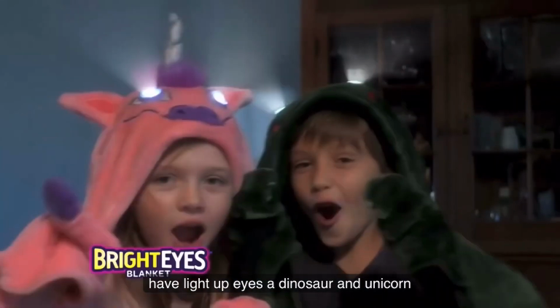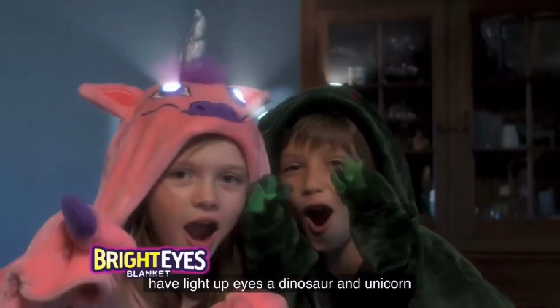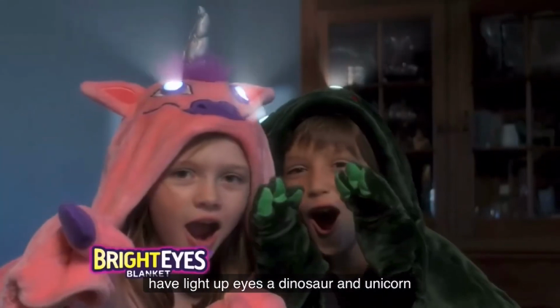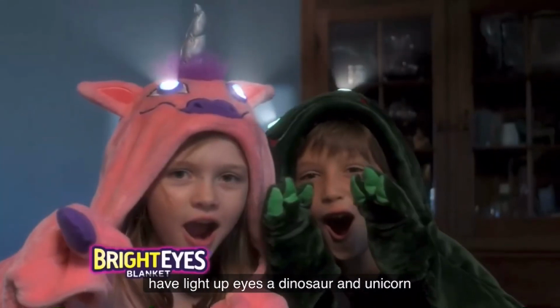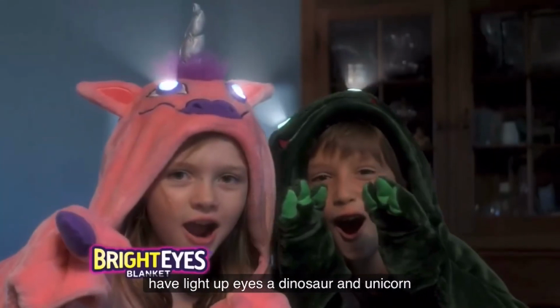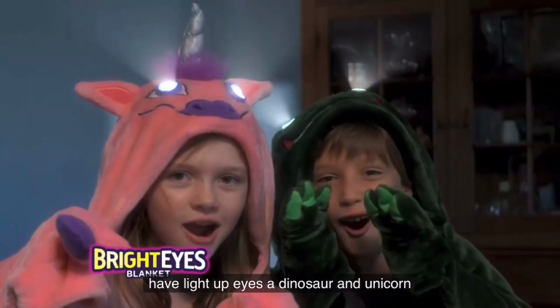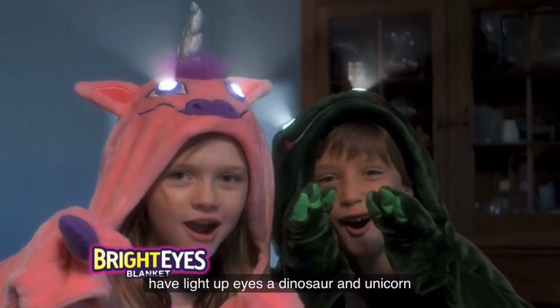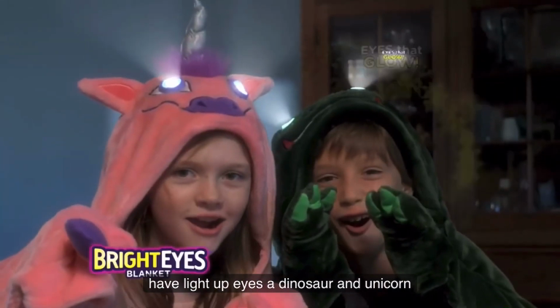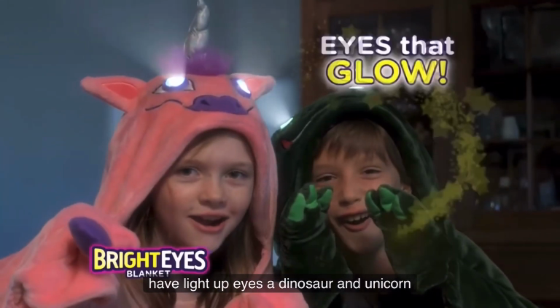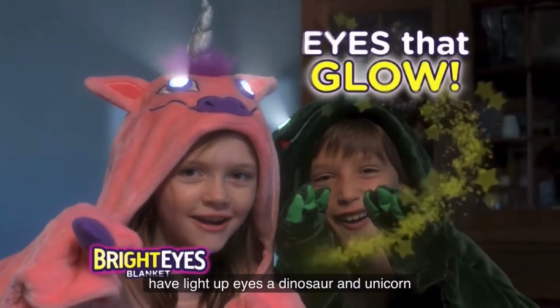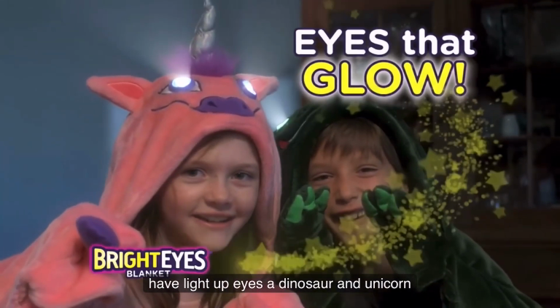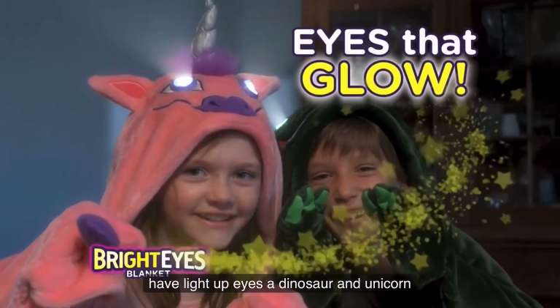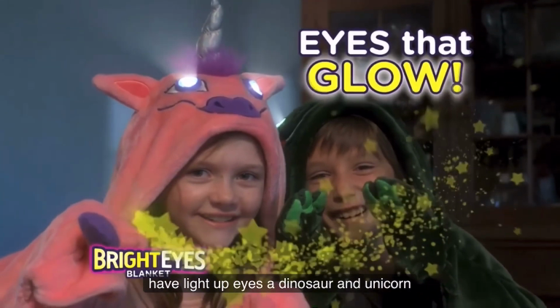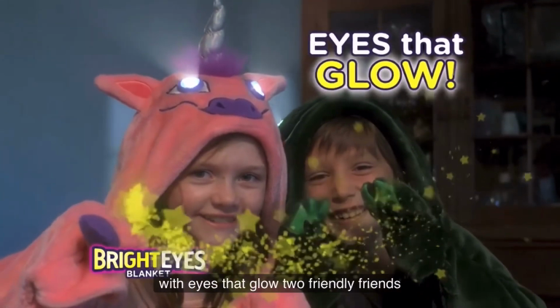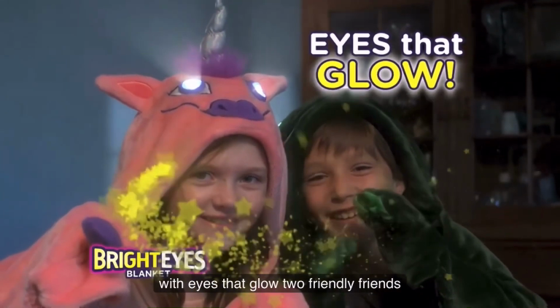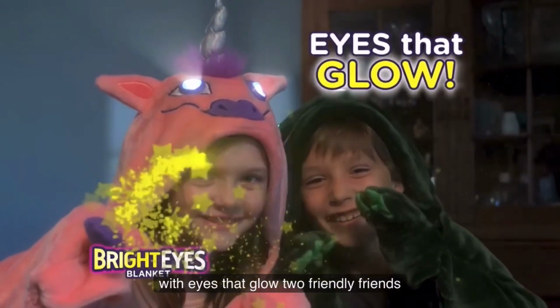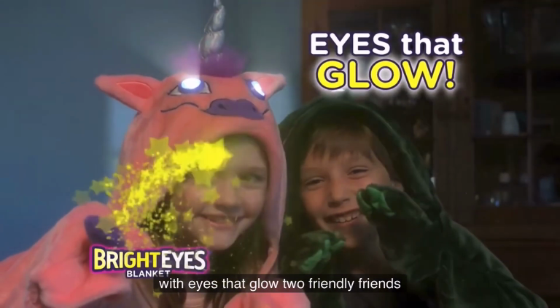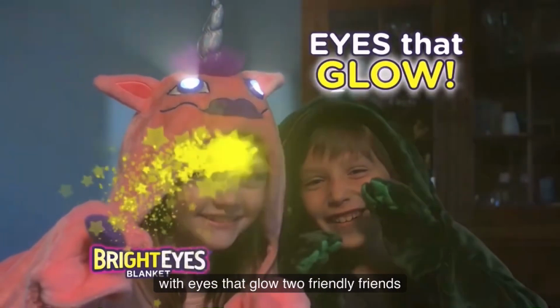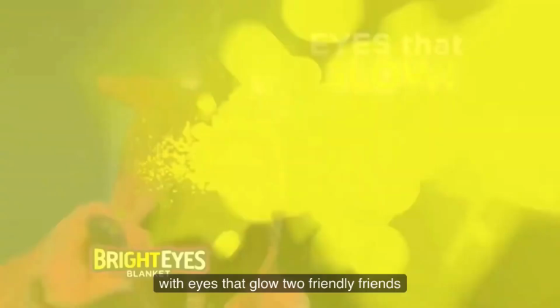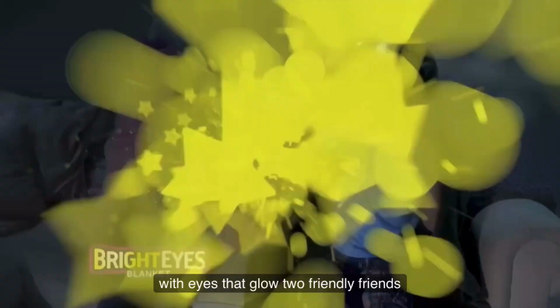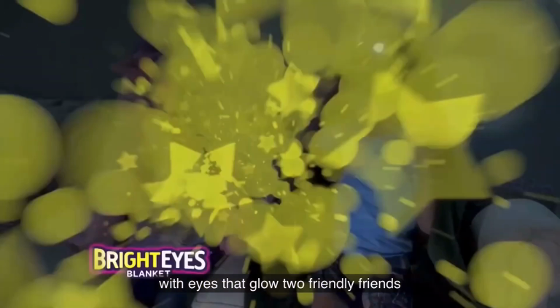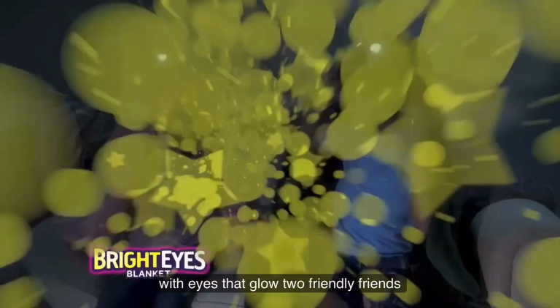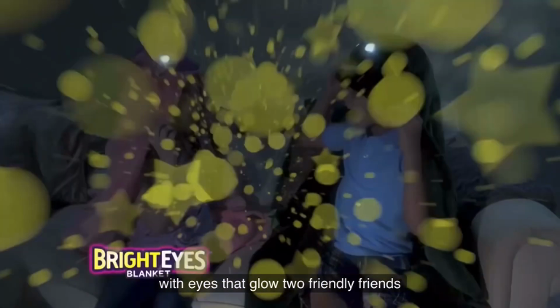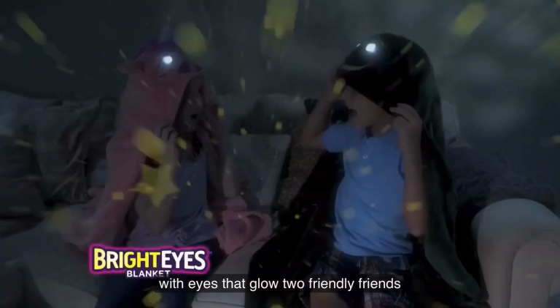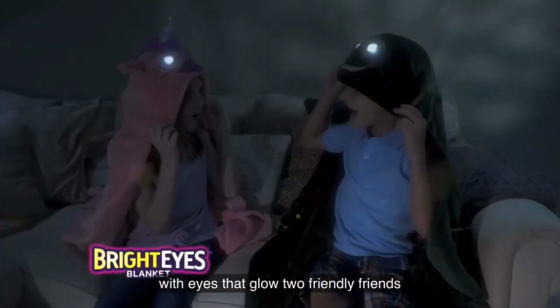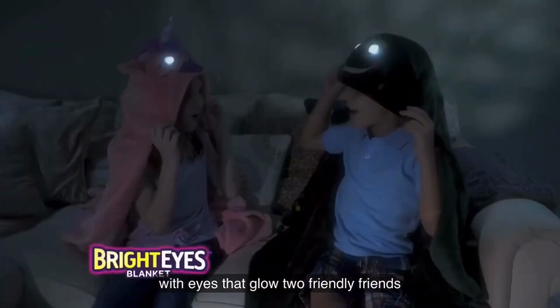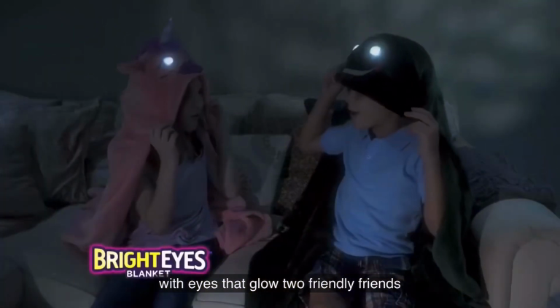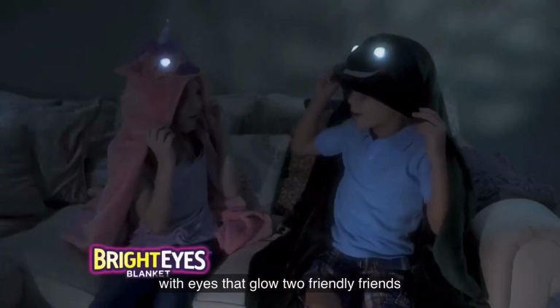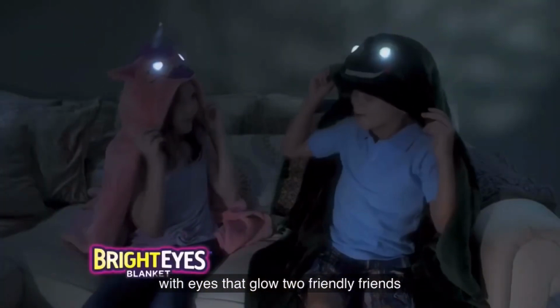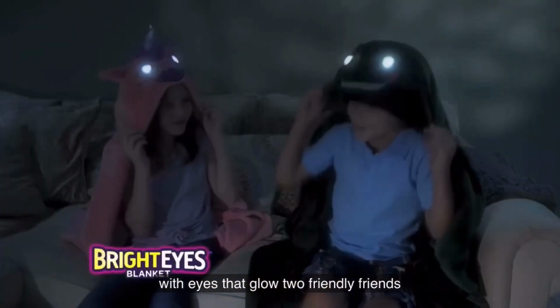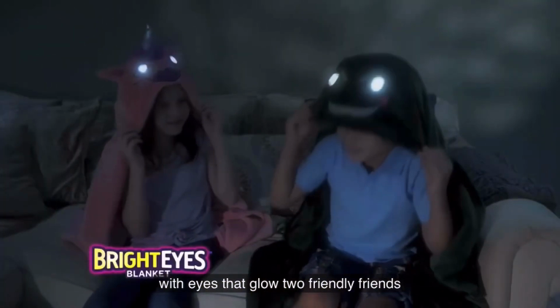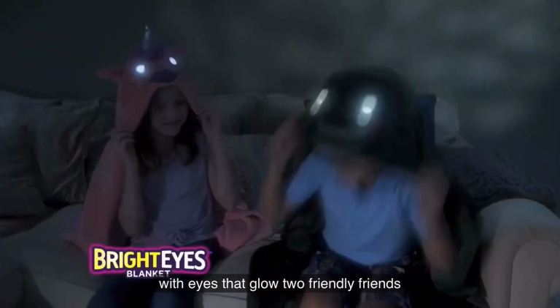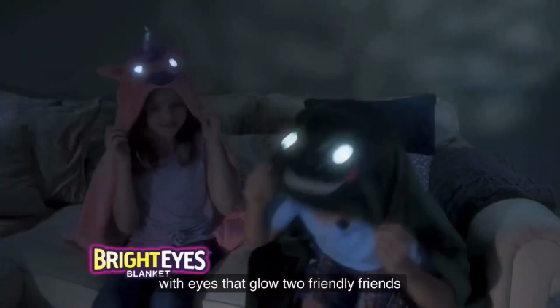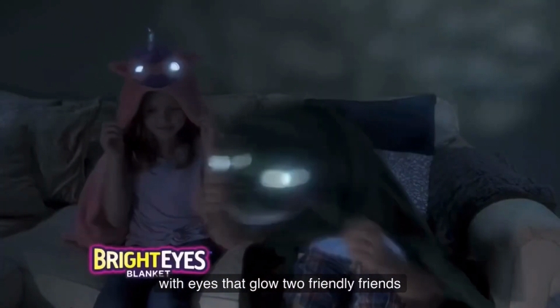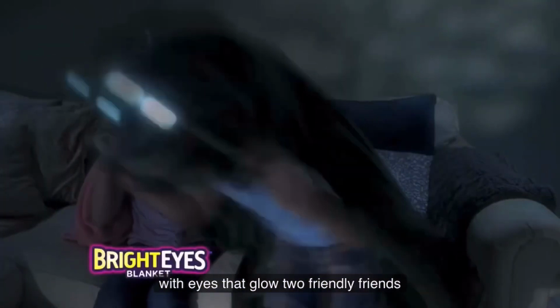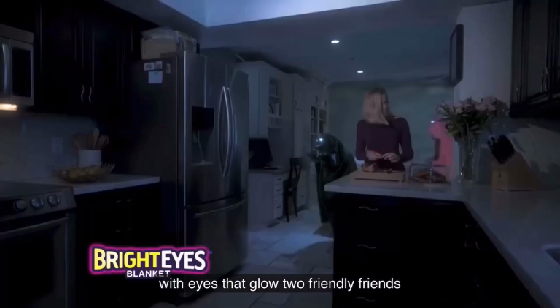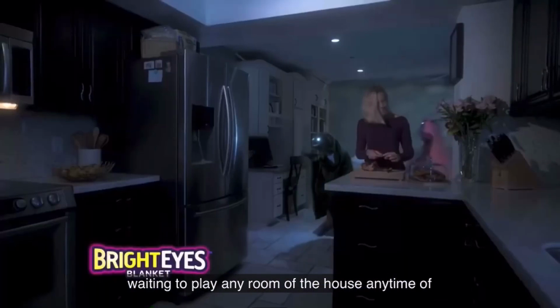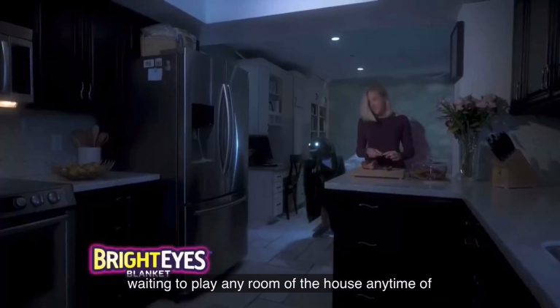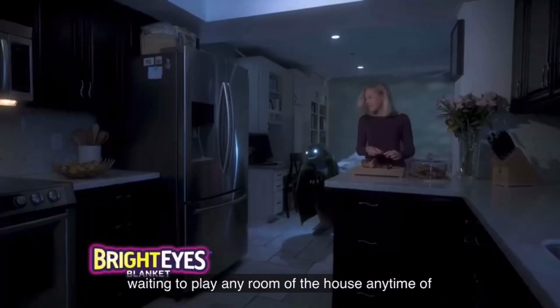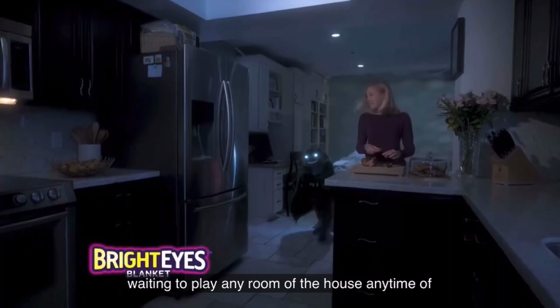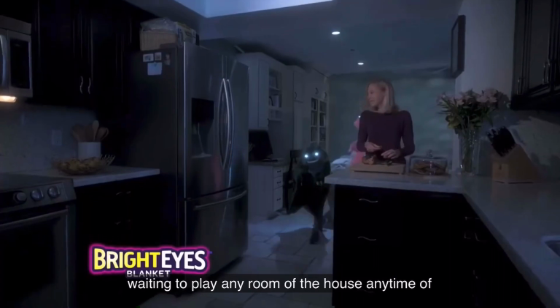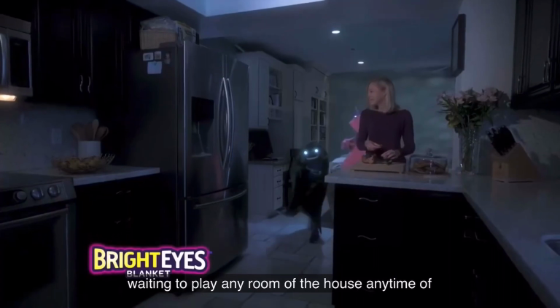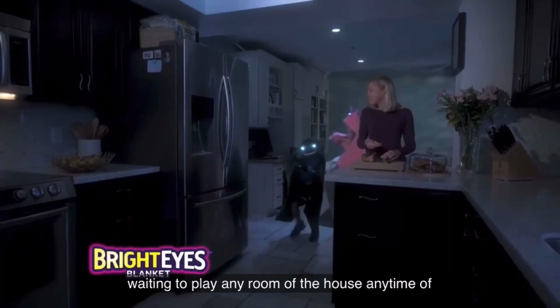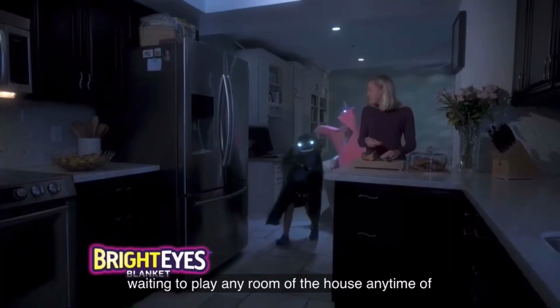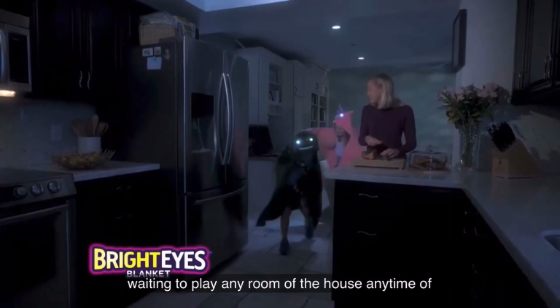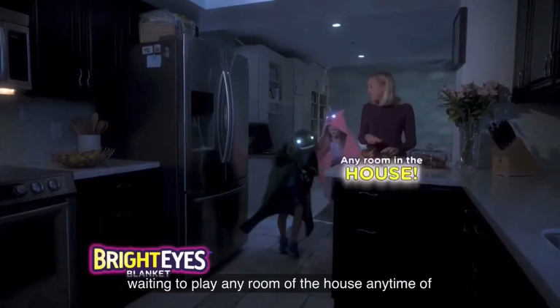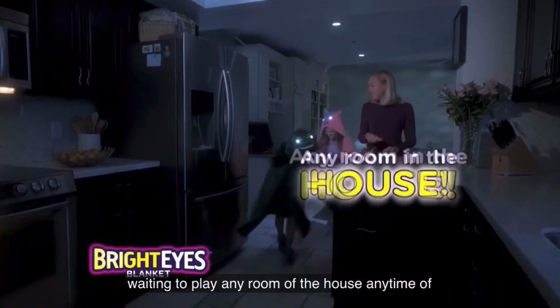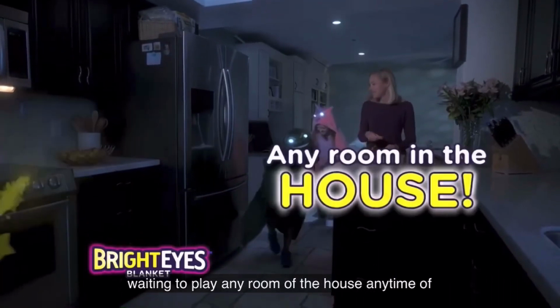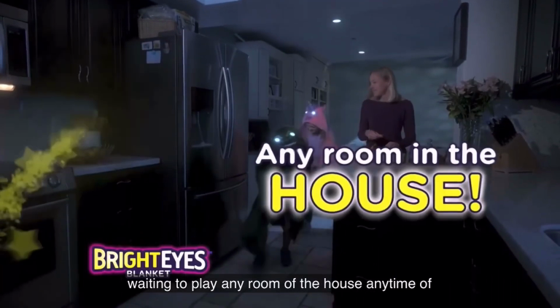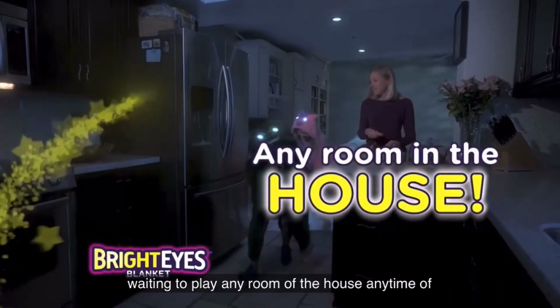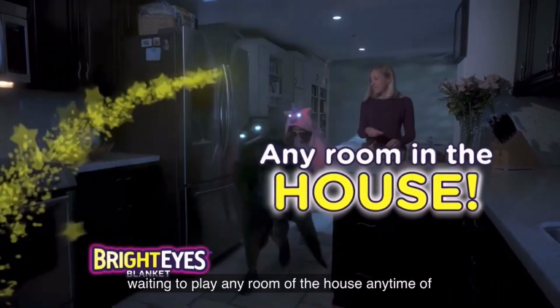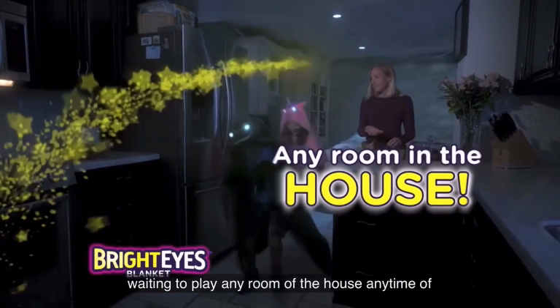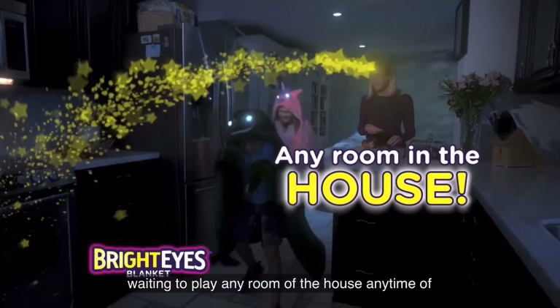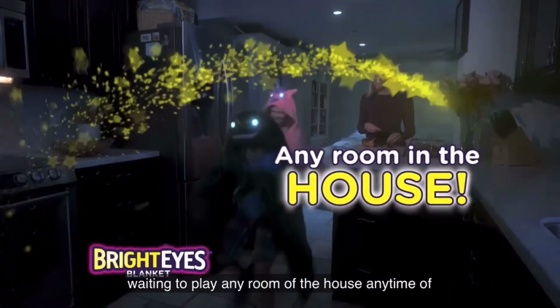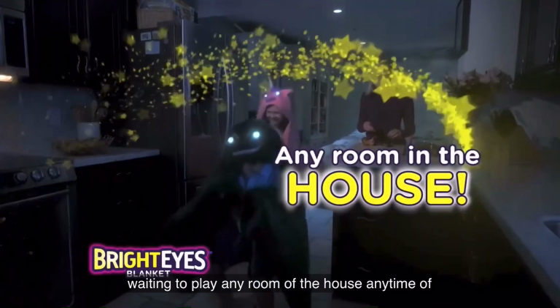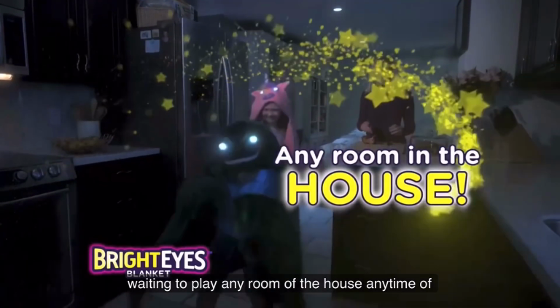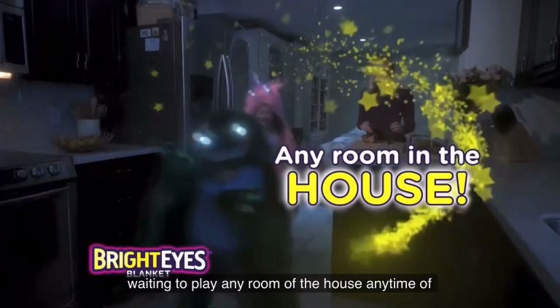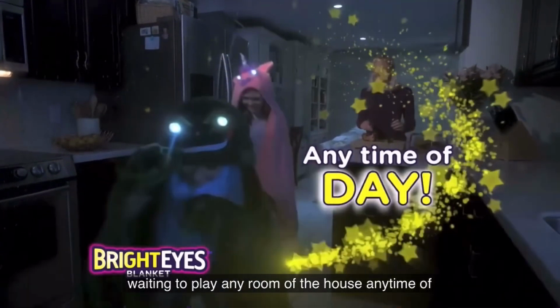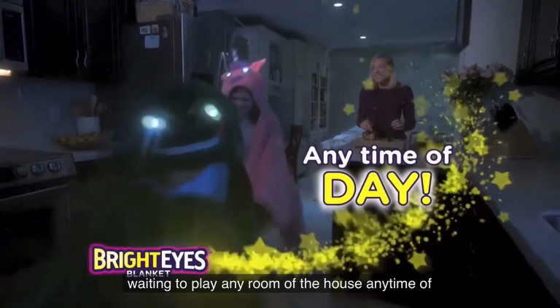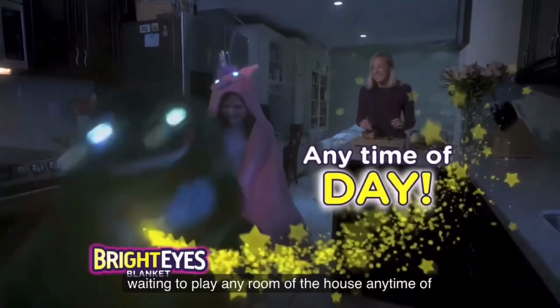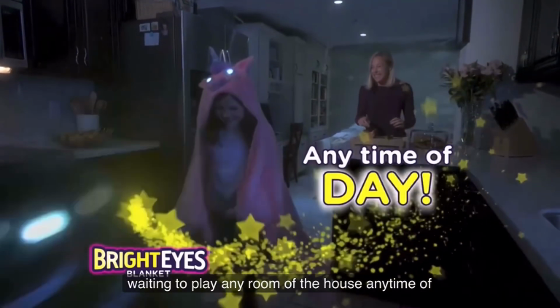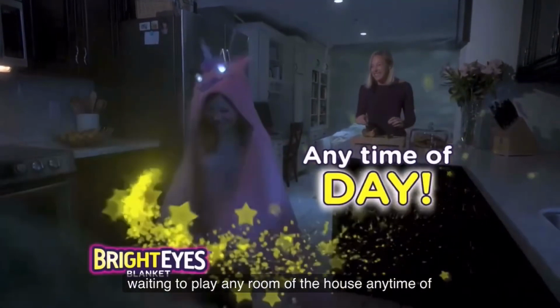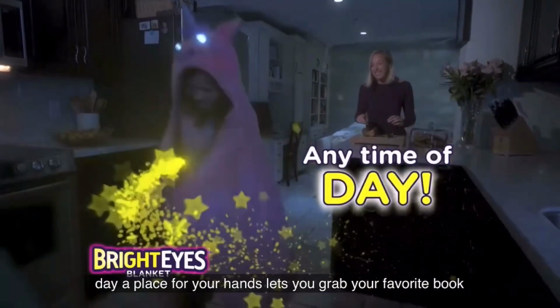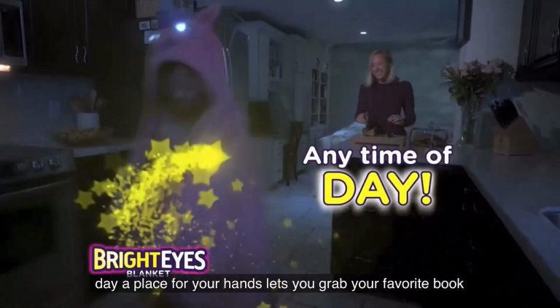A dinosaur and unicorn with eyes that glow, two friendly friends waiting to play, any room of the house, any time of day.